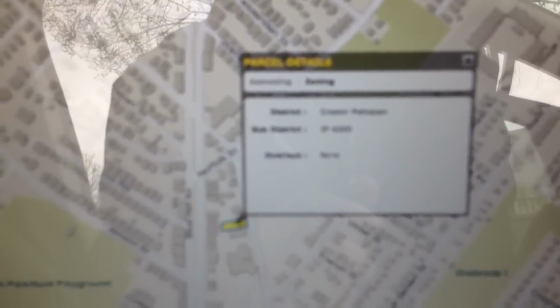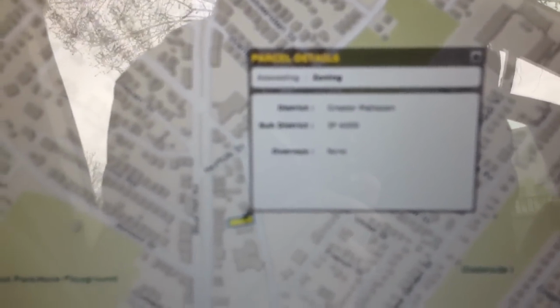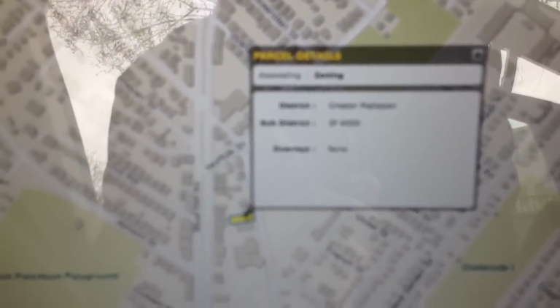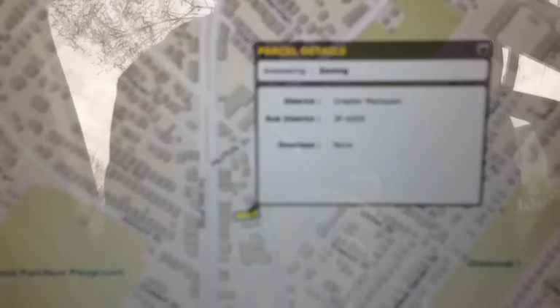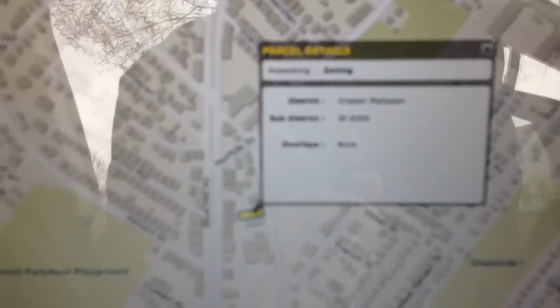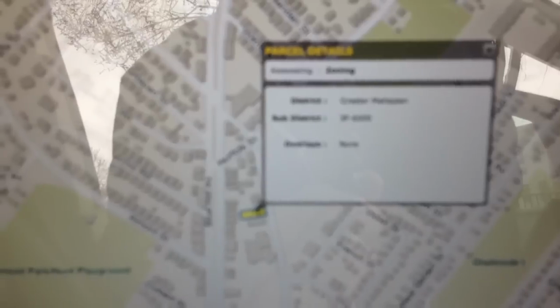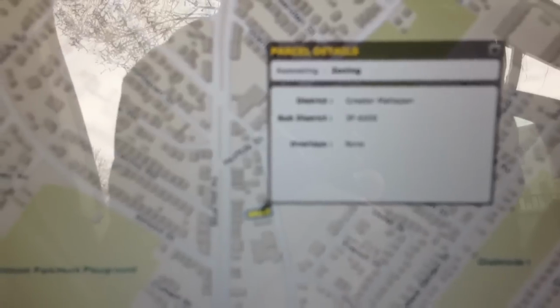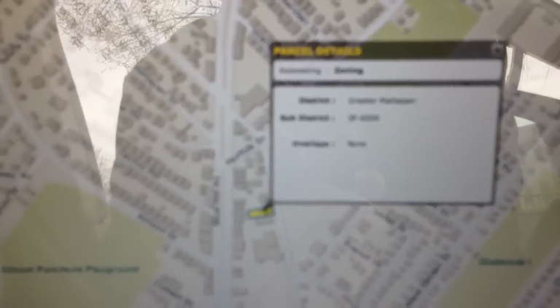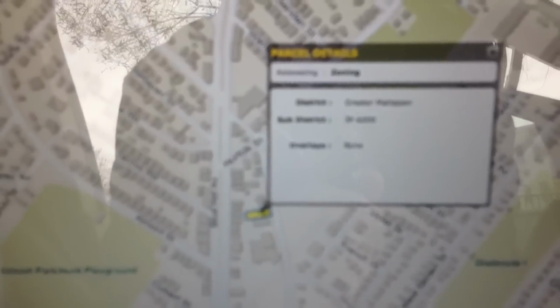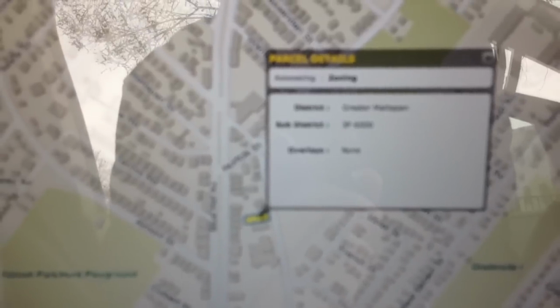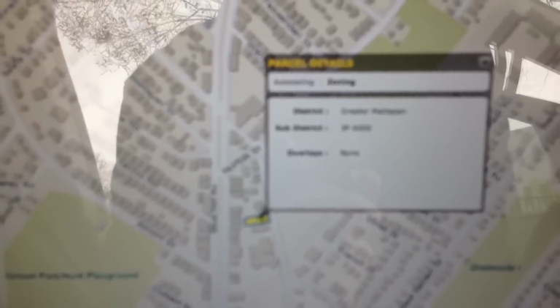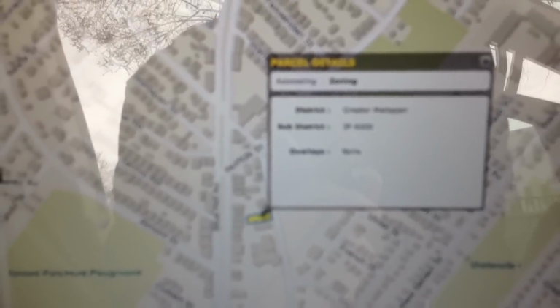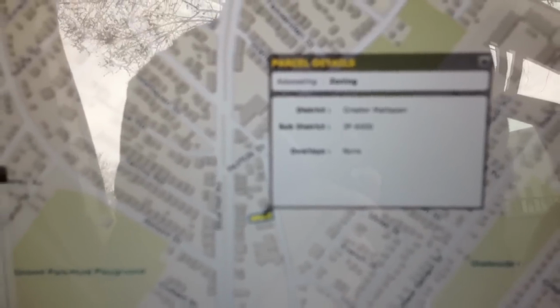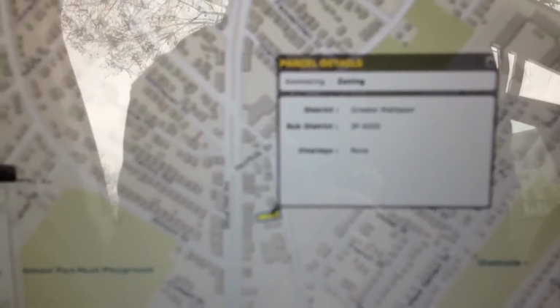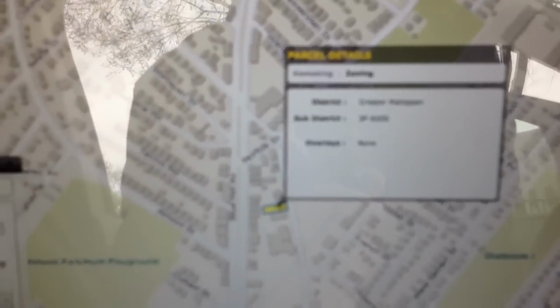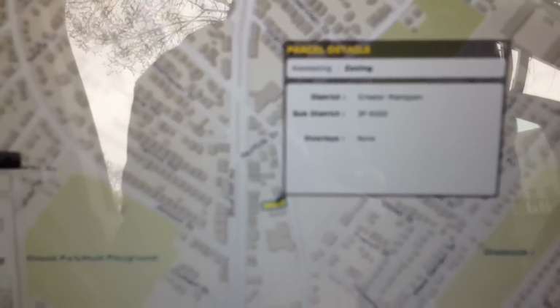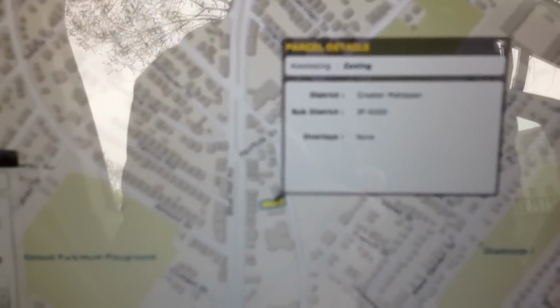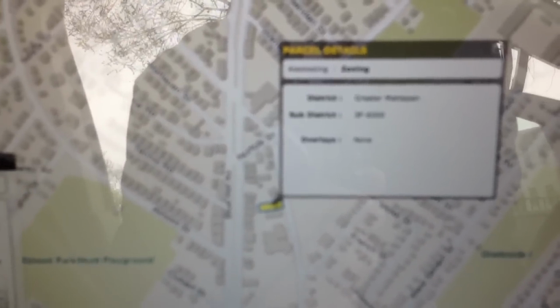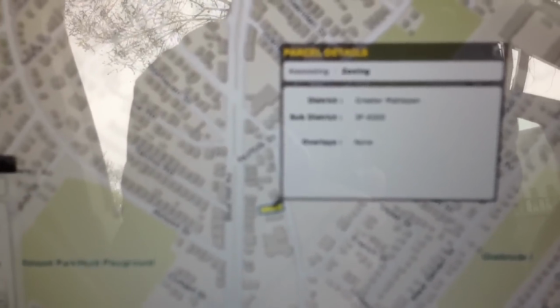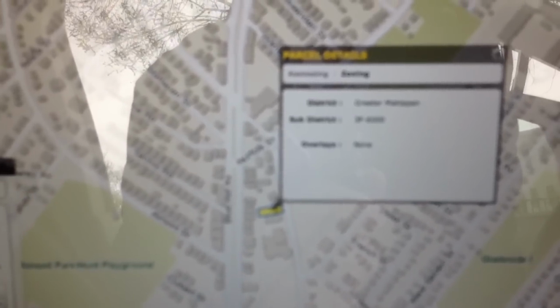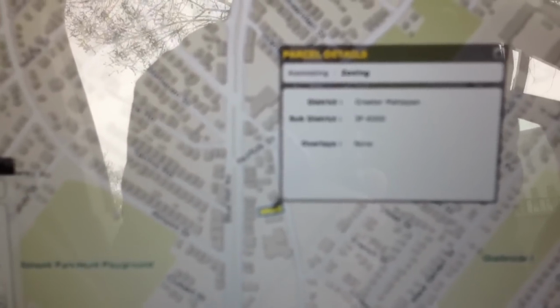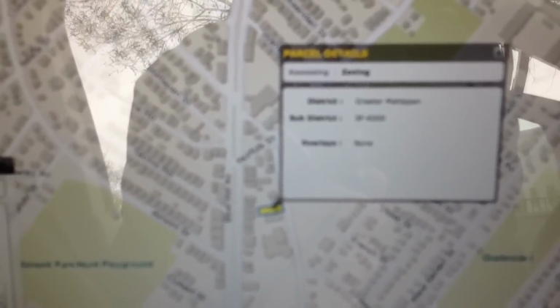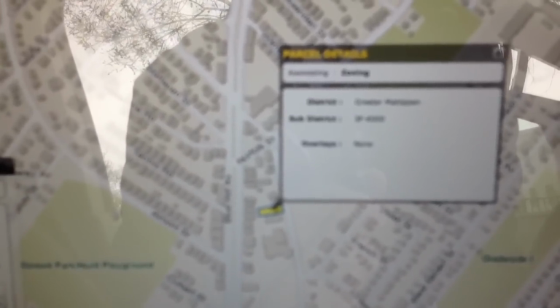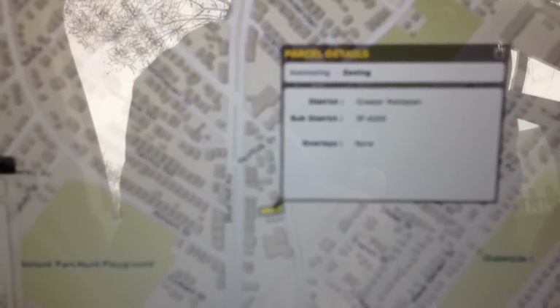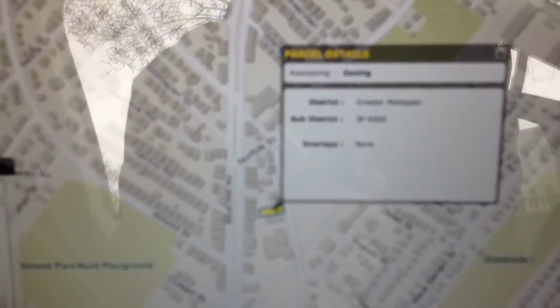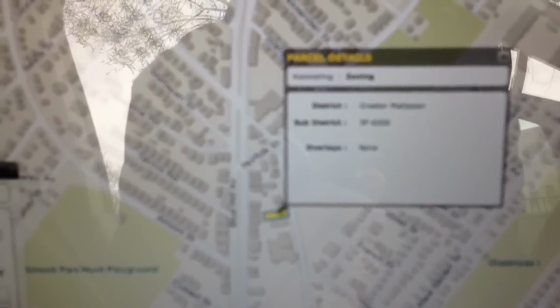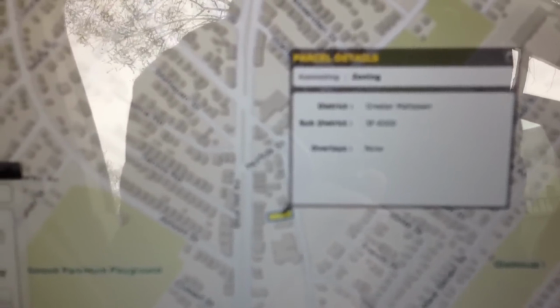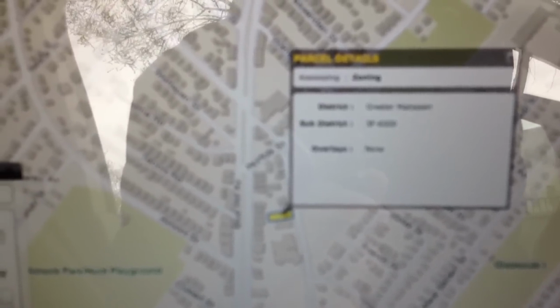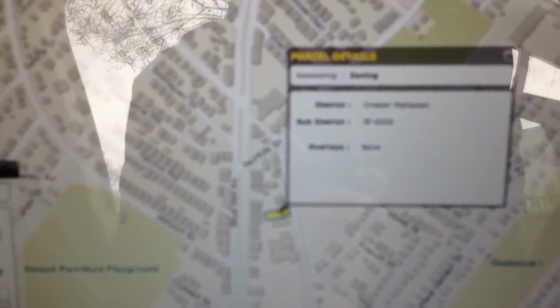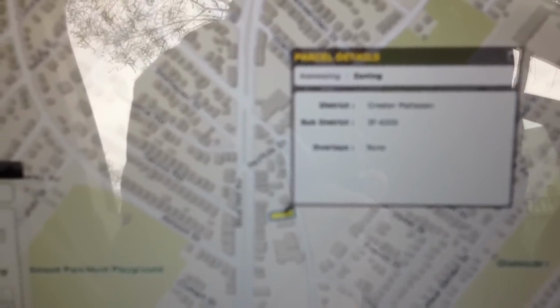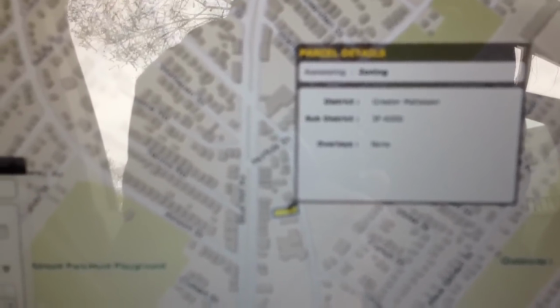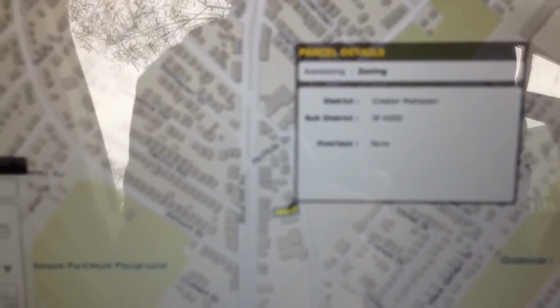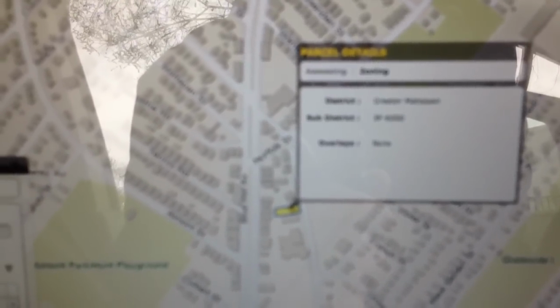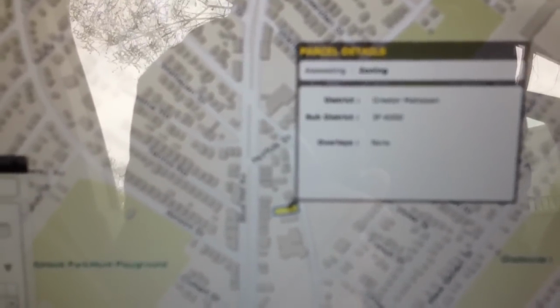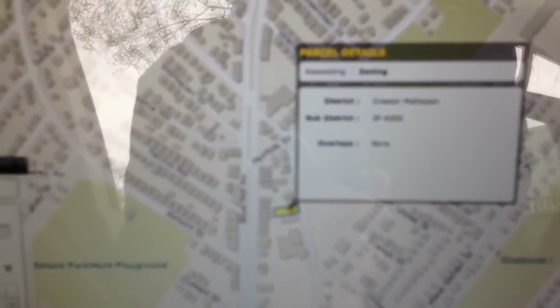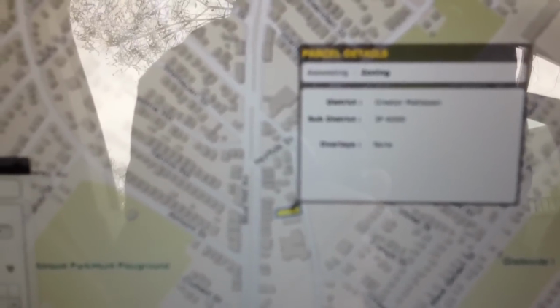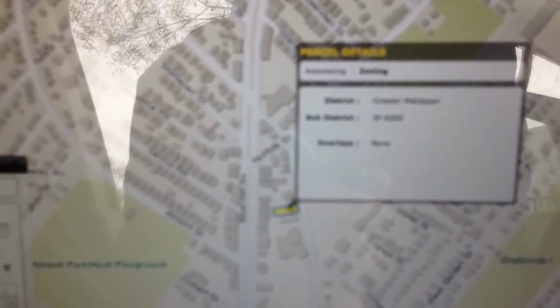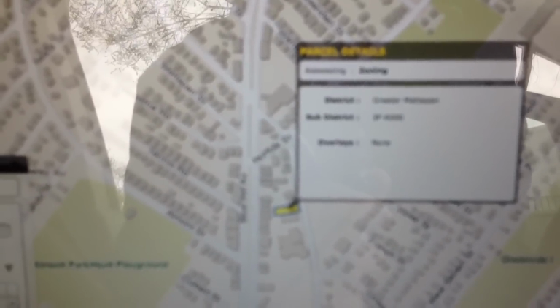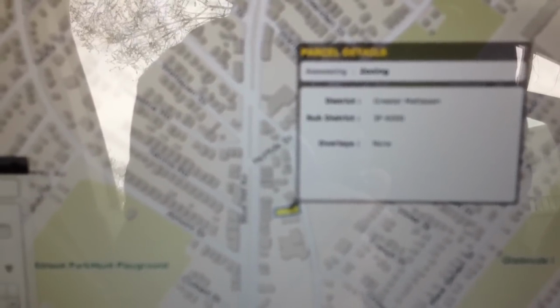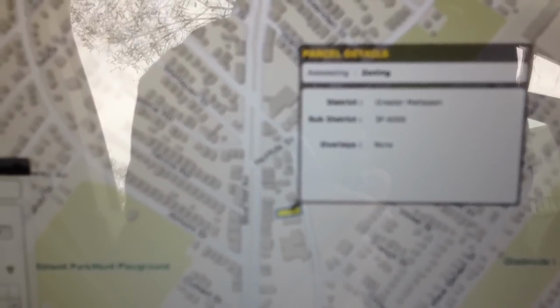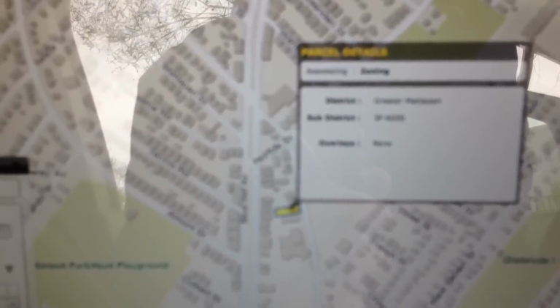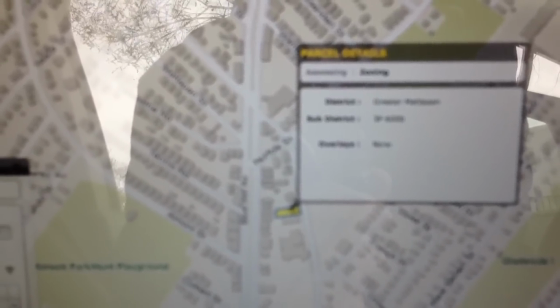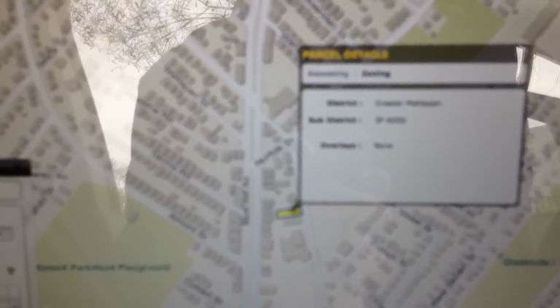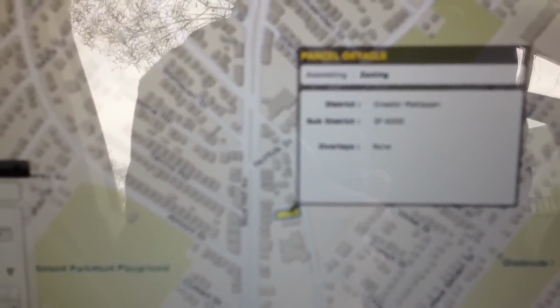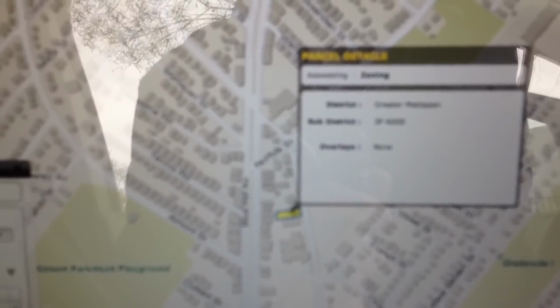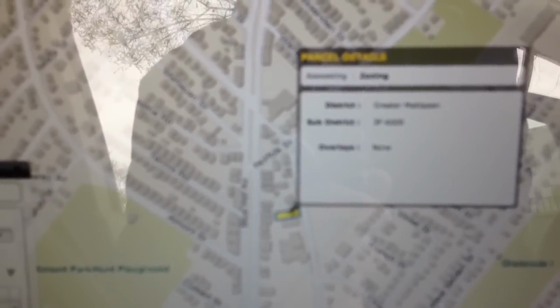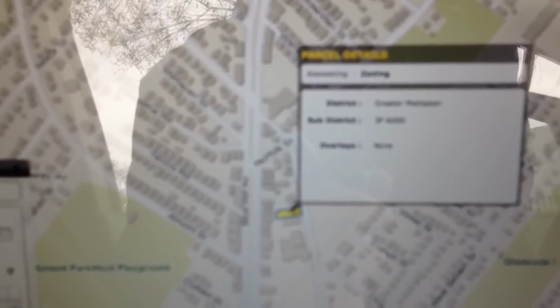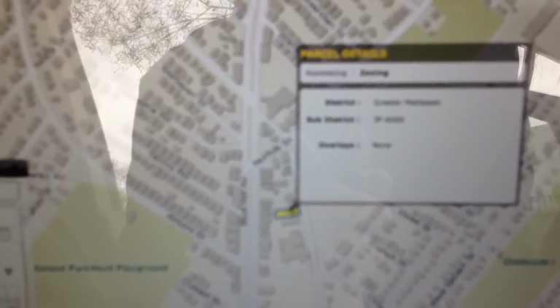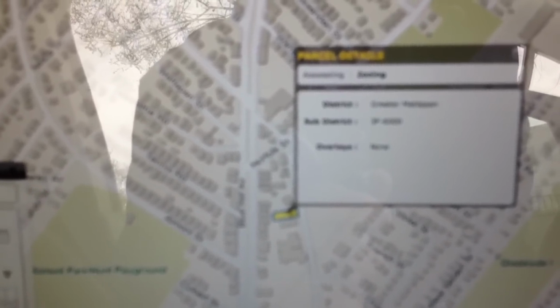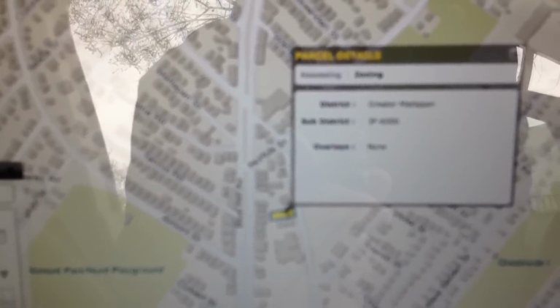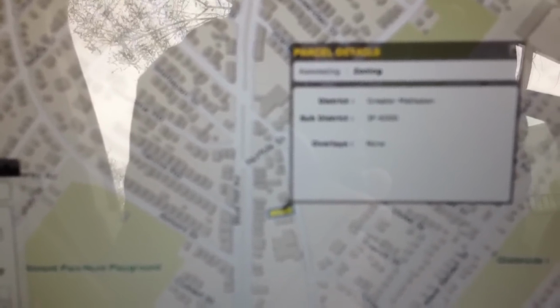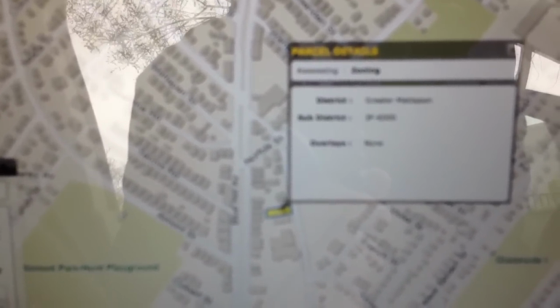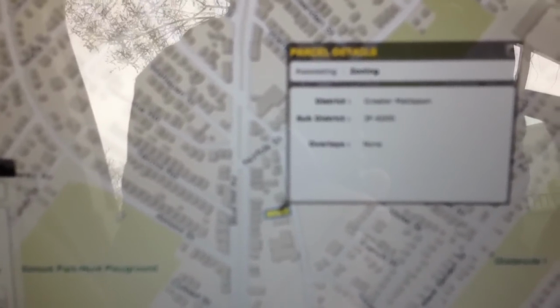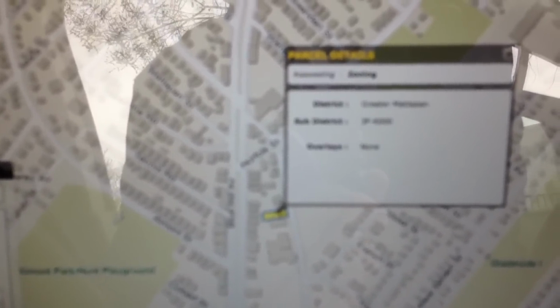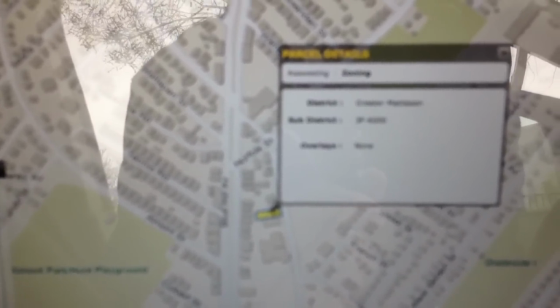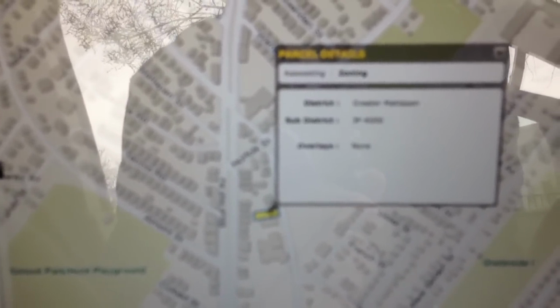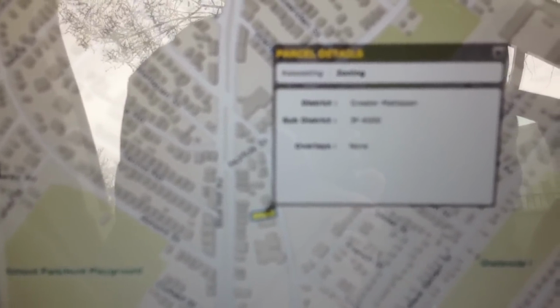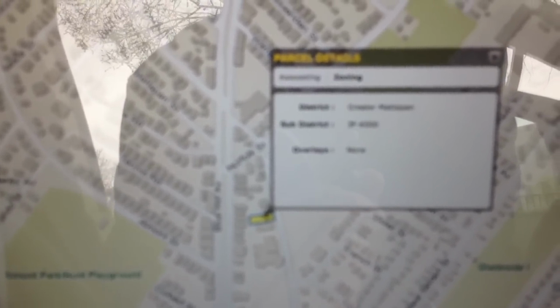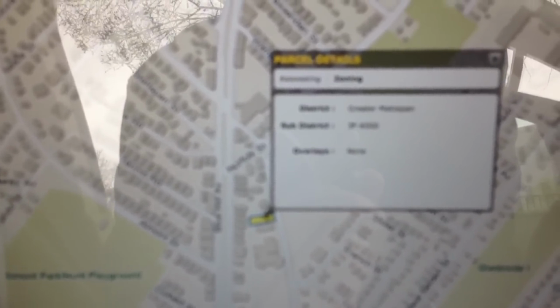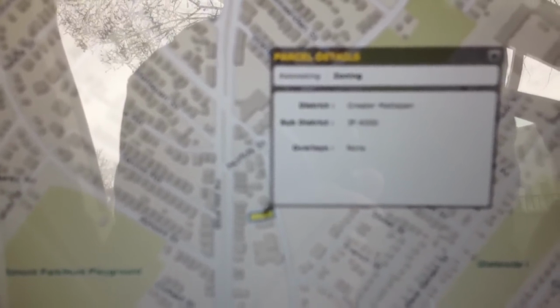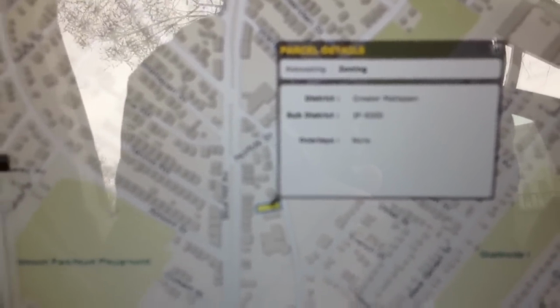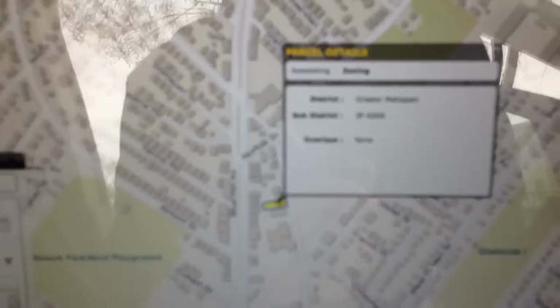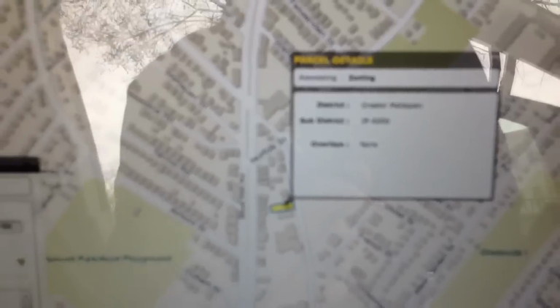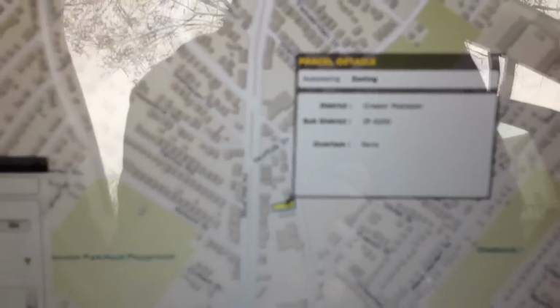That says it's the Greater Mattapan District. The zoning is 3F6000.